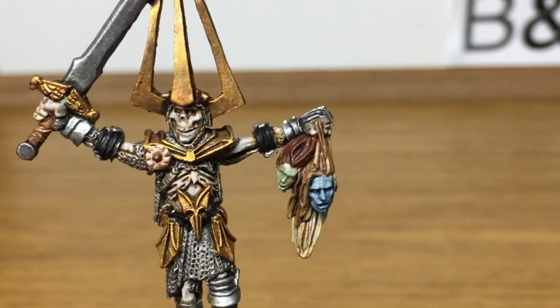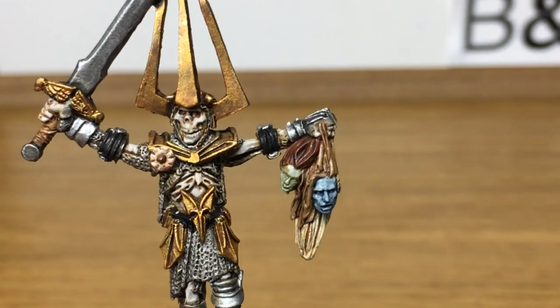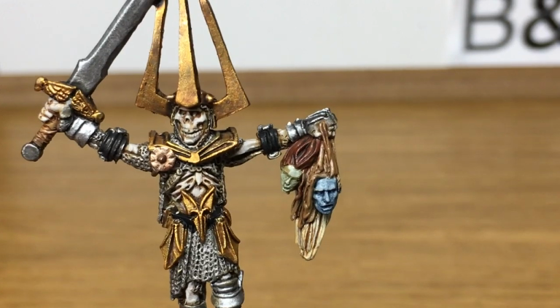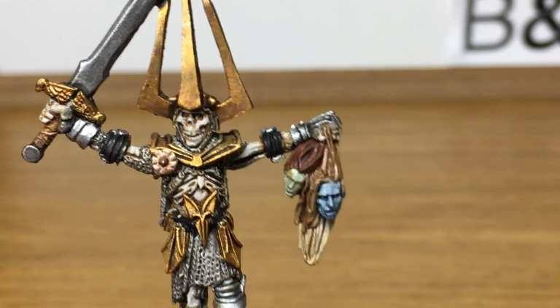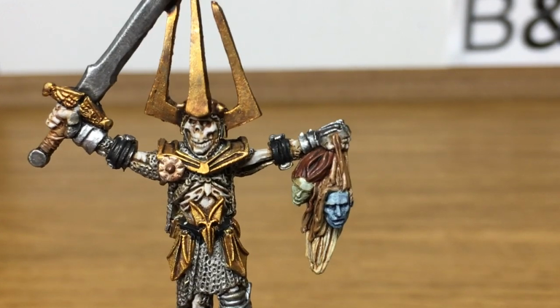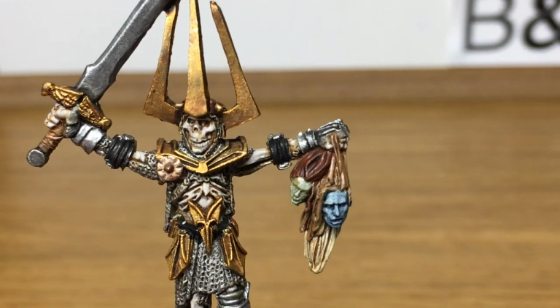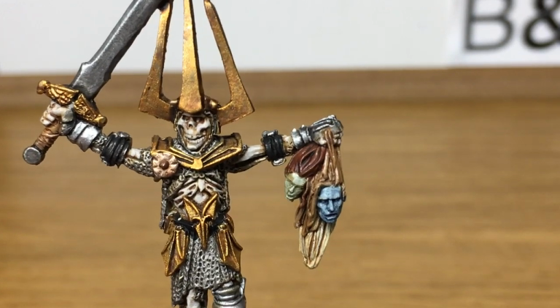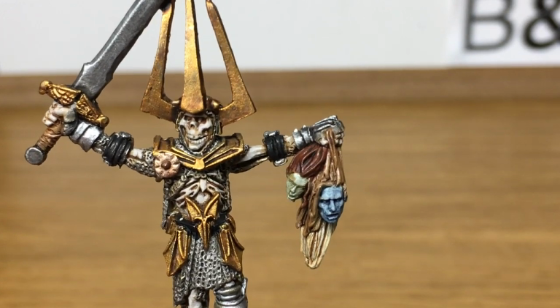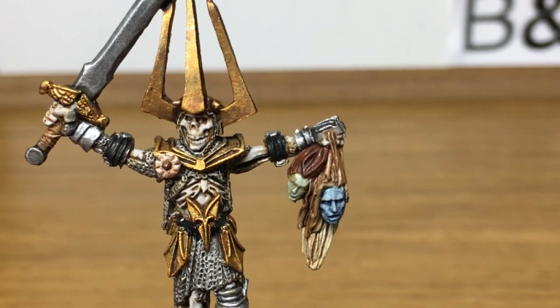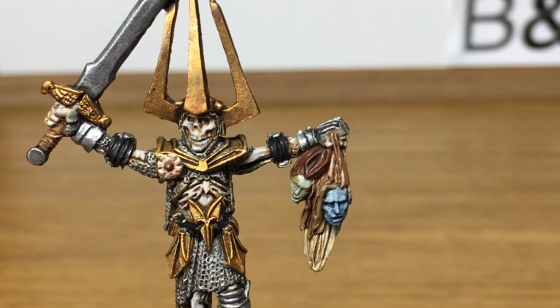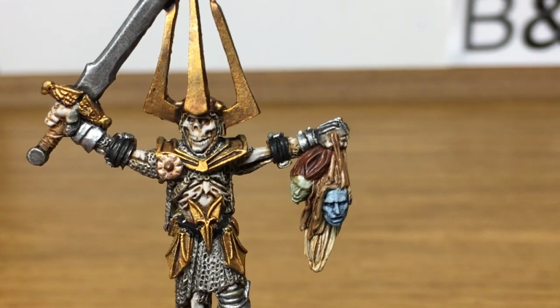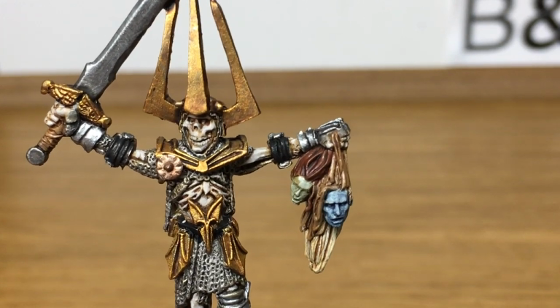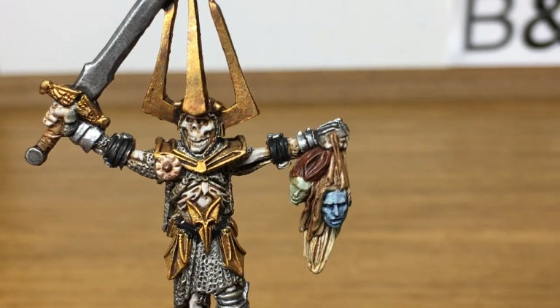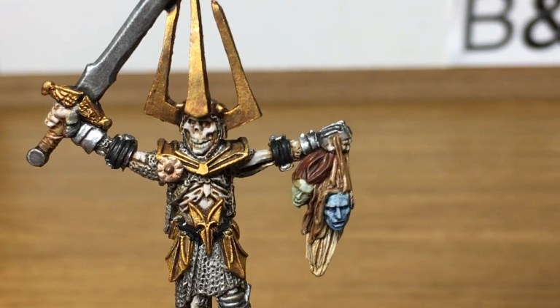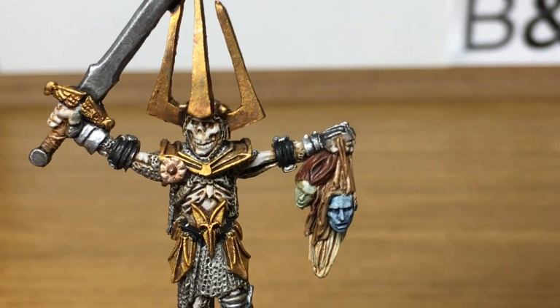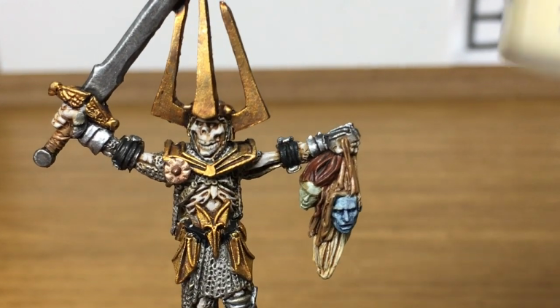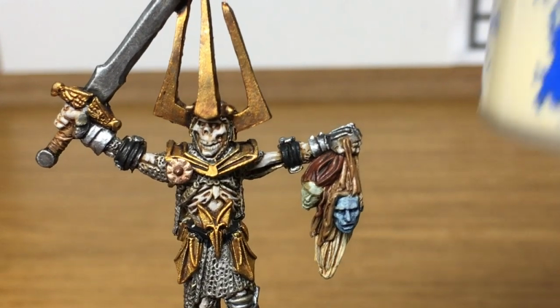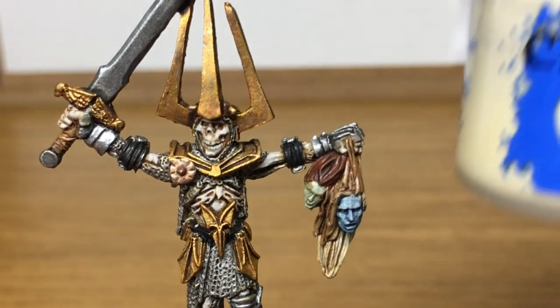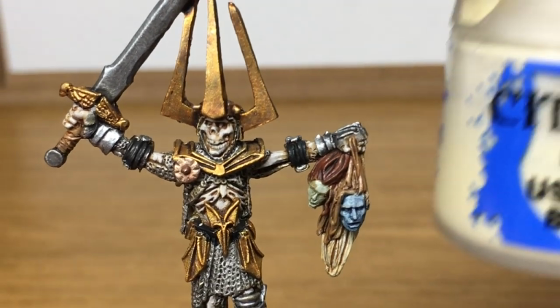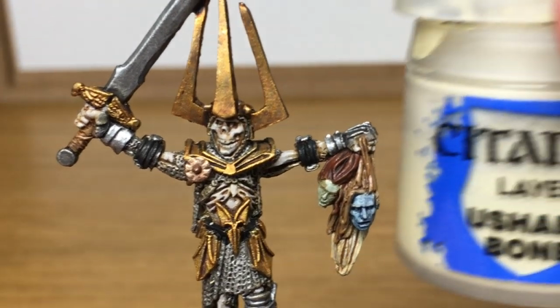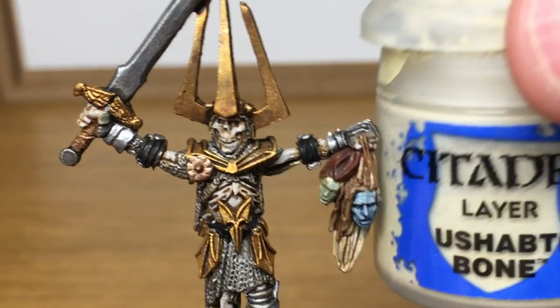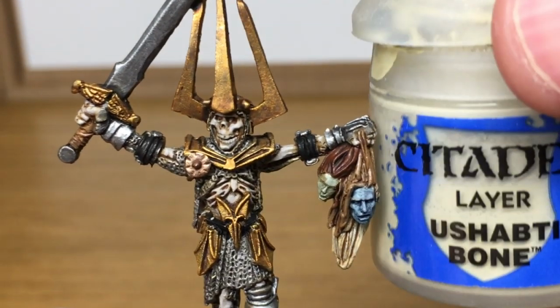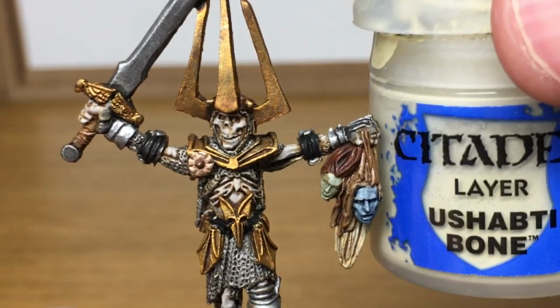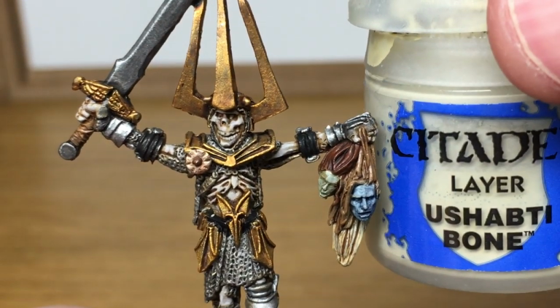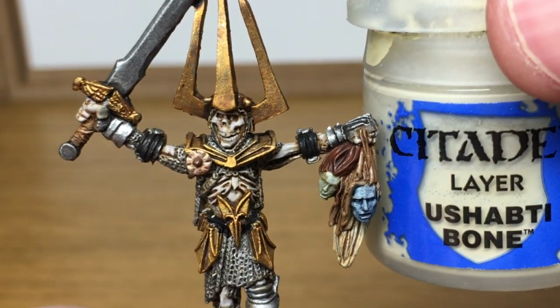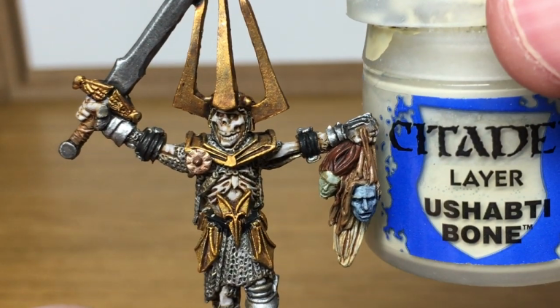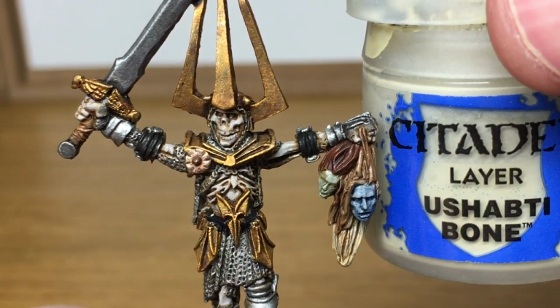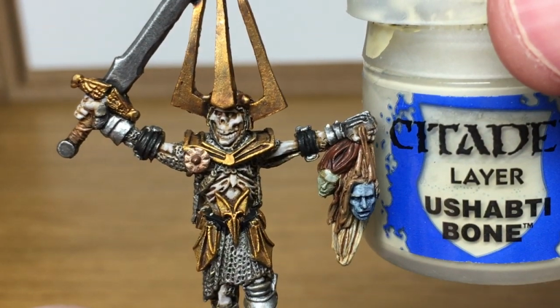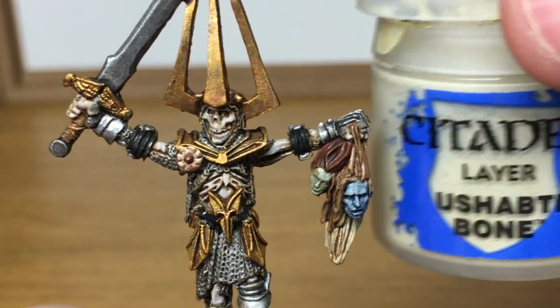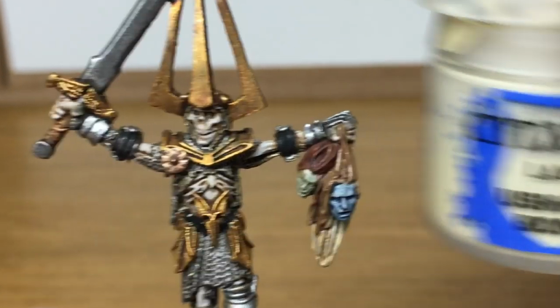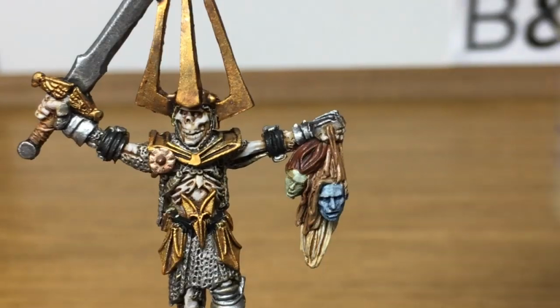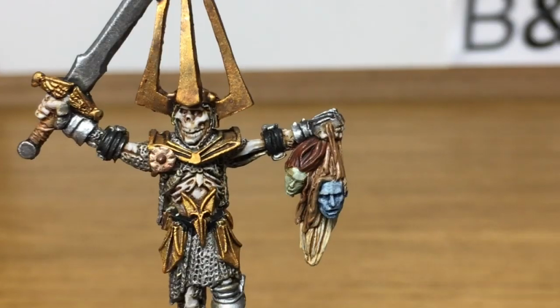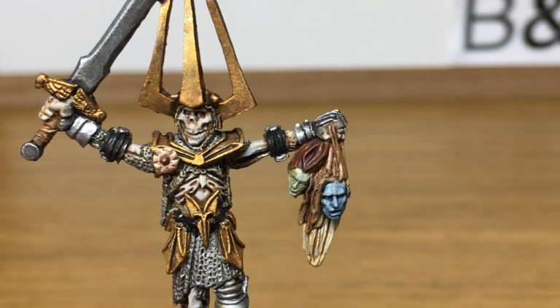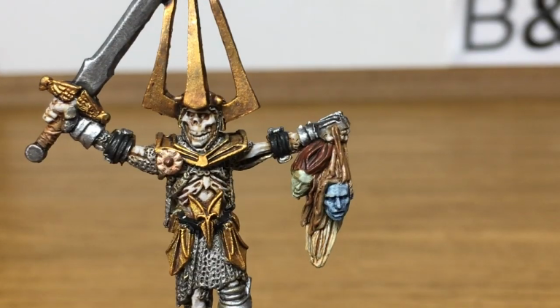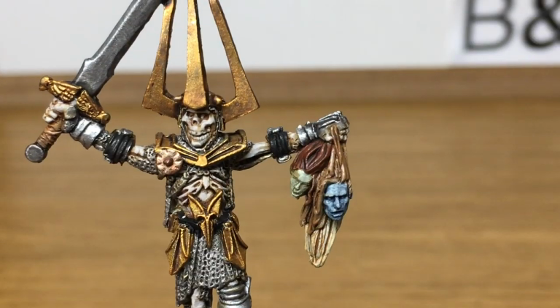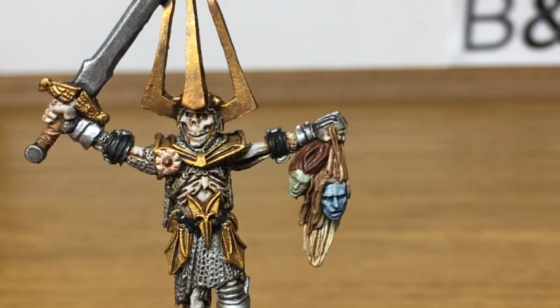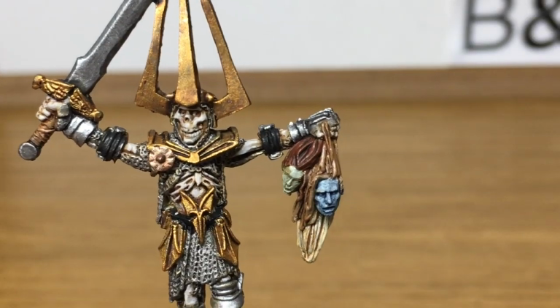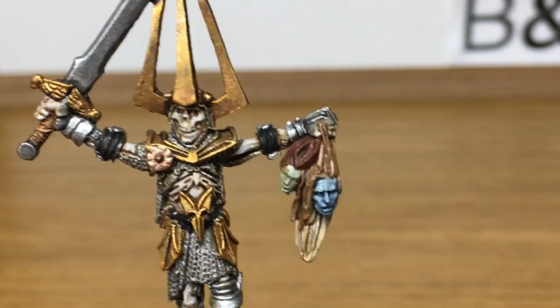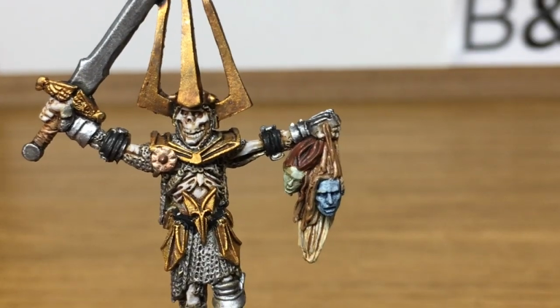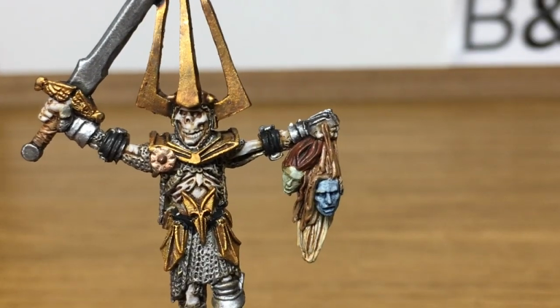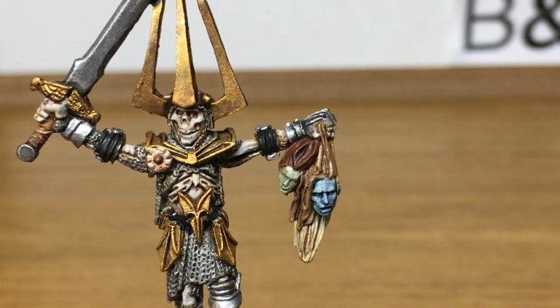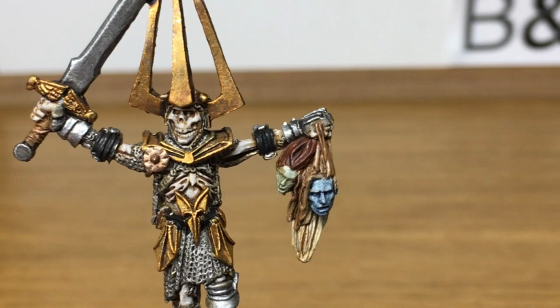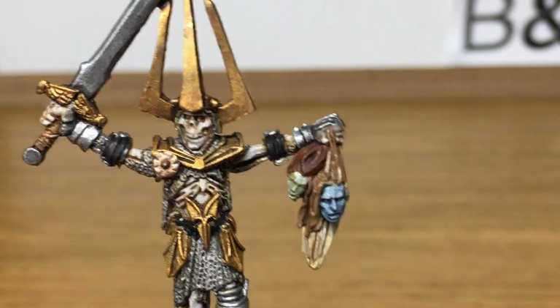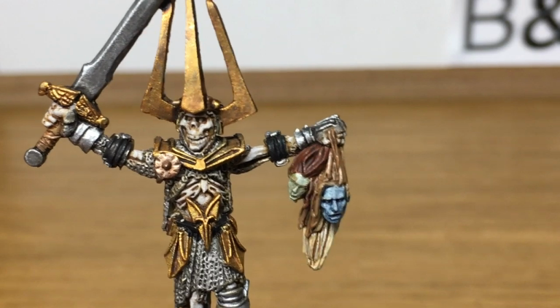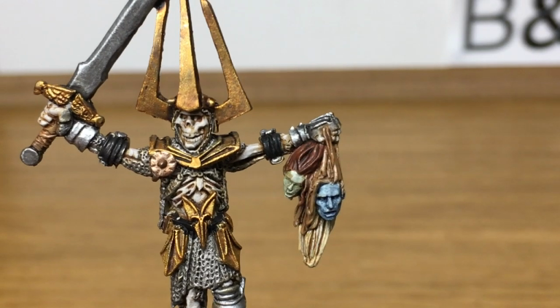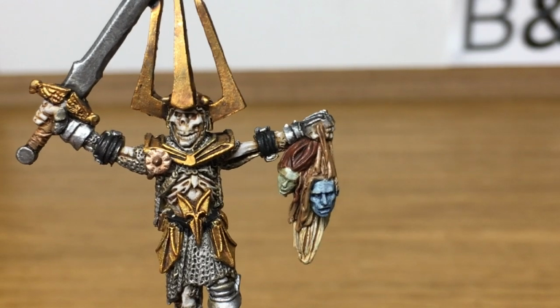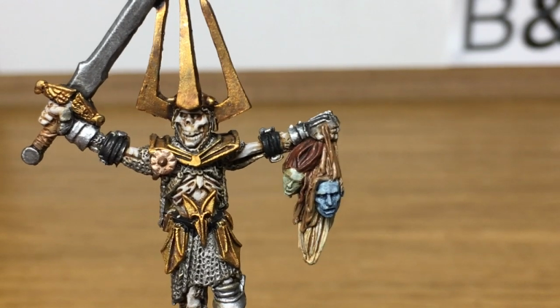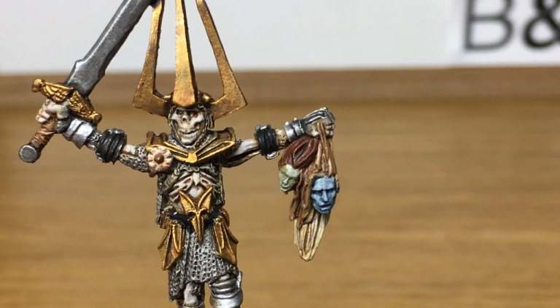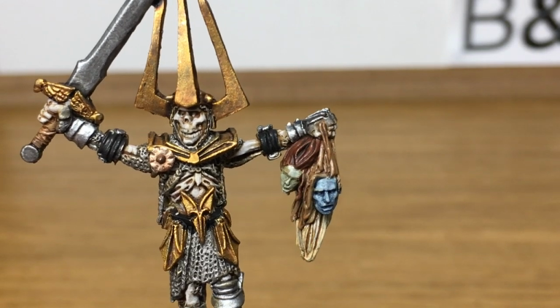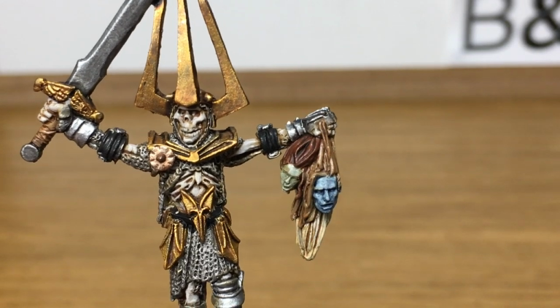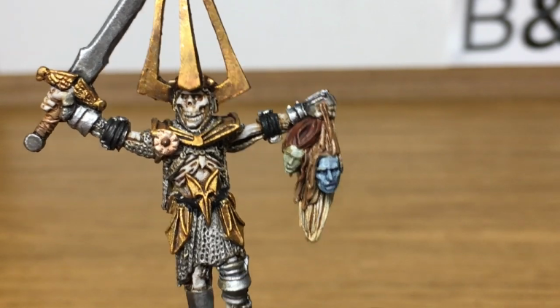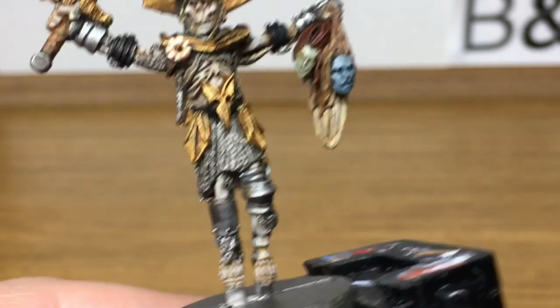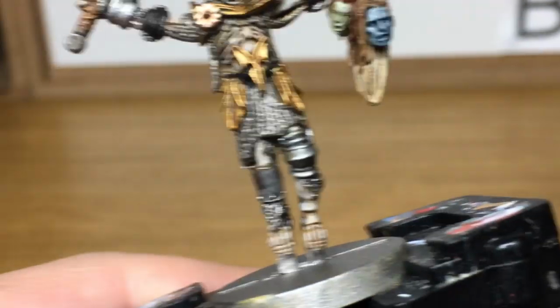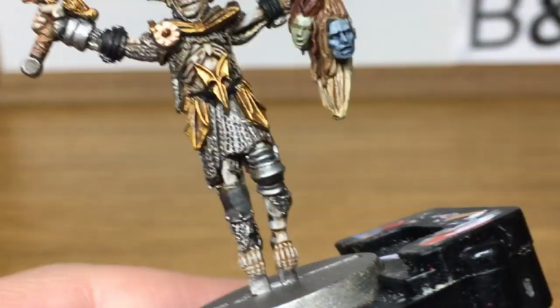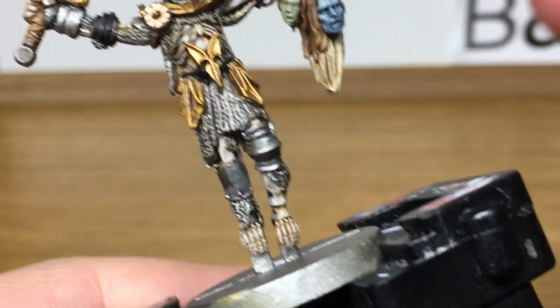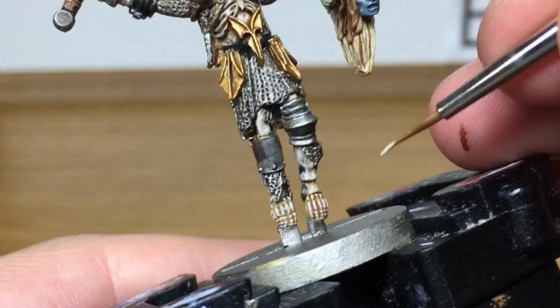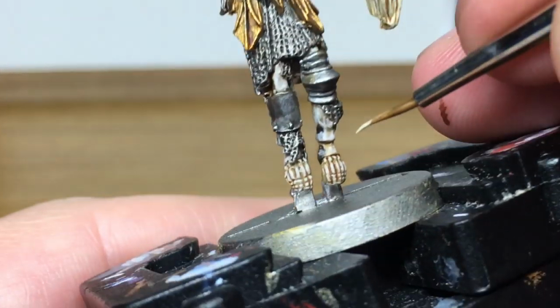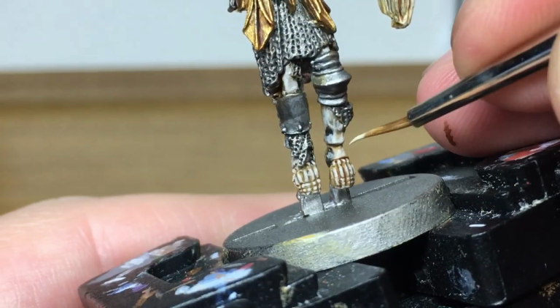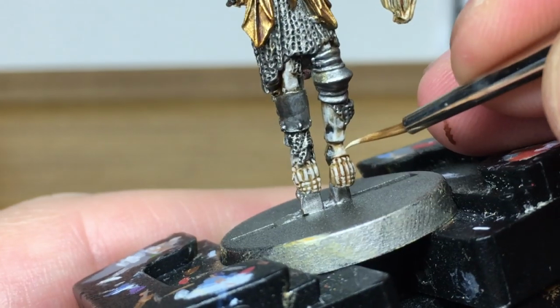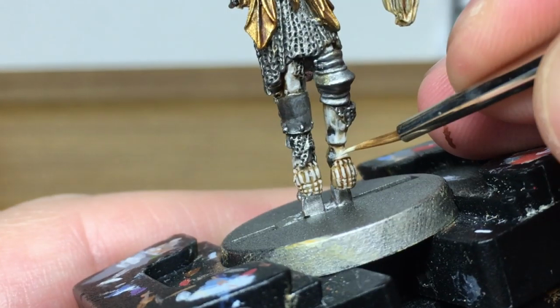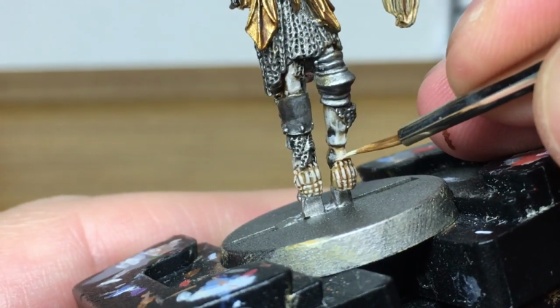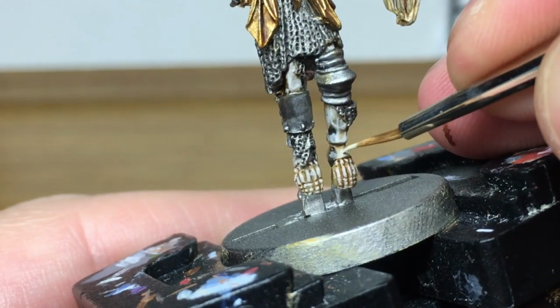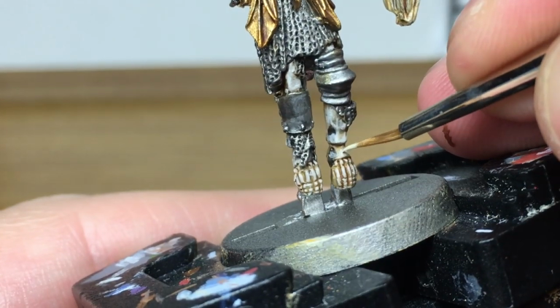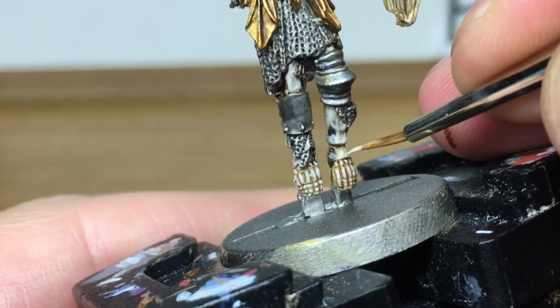Now I'm going to add a little bit more Ushabti Bone to the previous mix. I'm just going to highlight that bone once more.